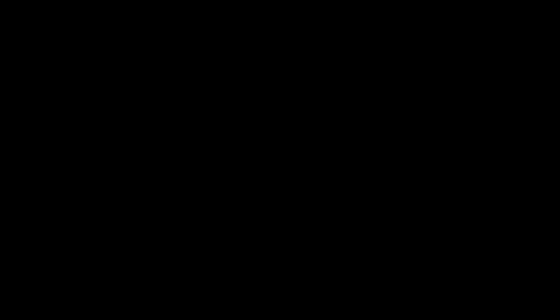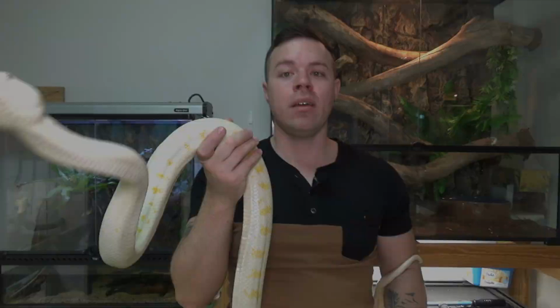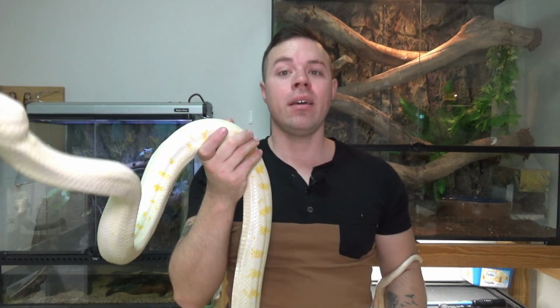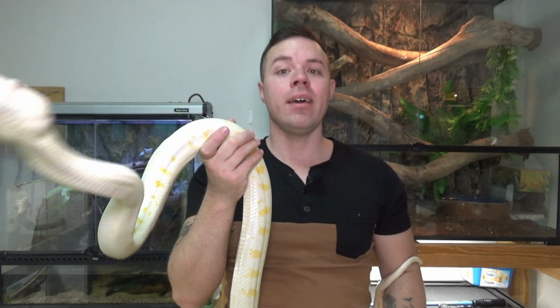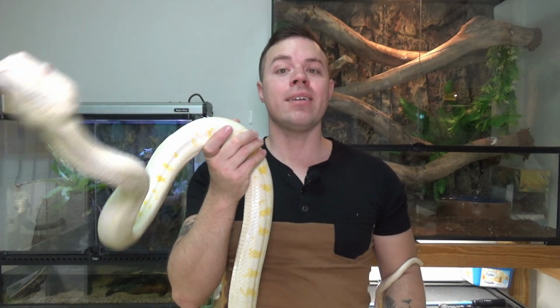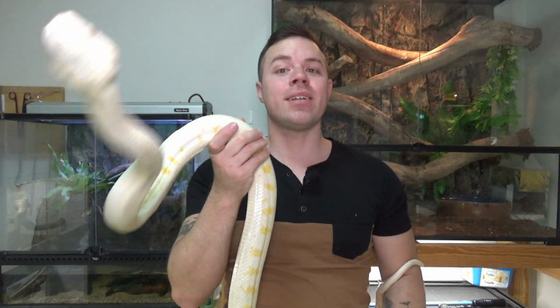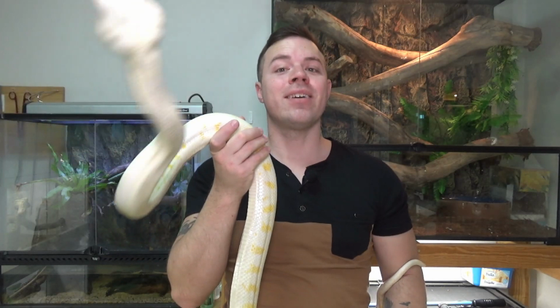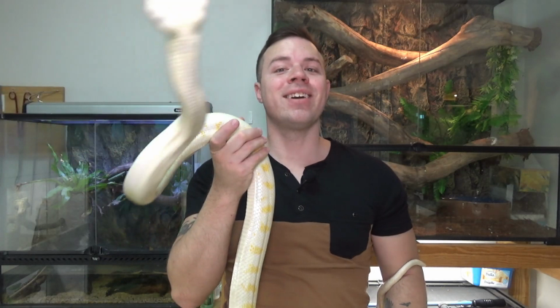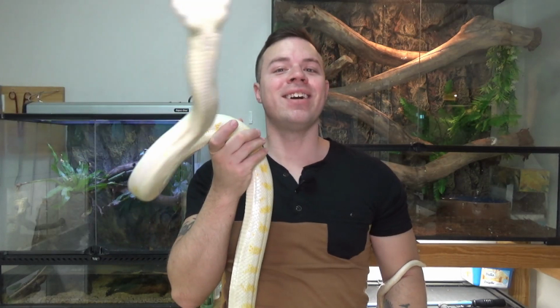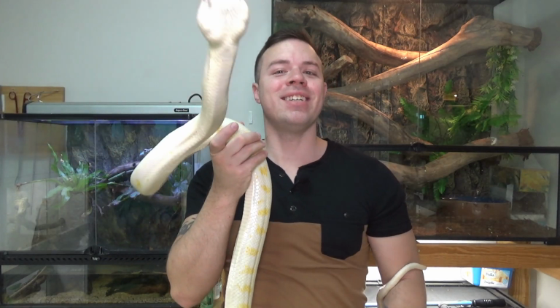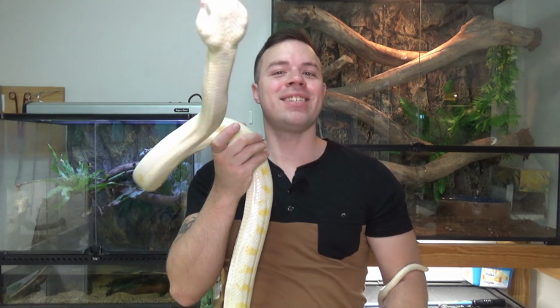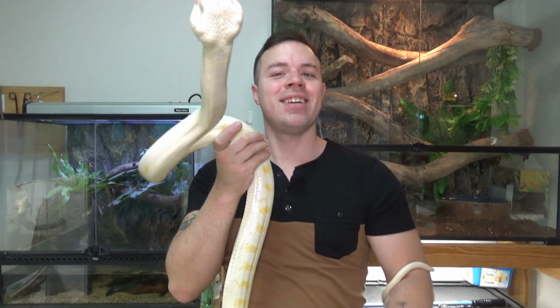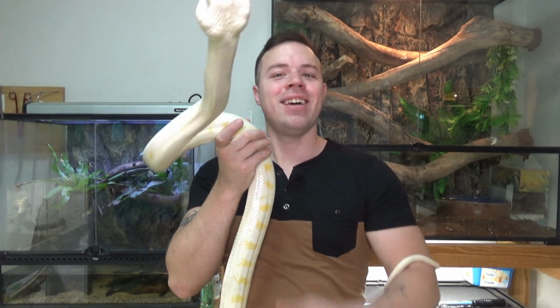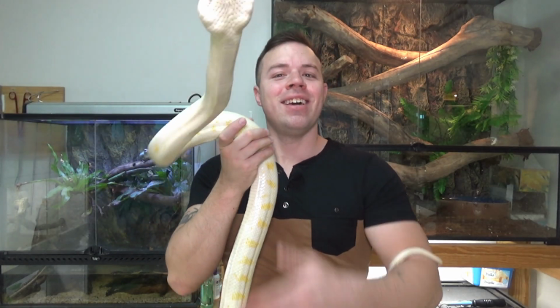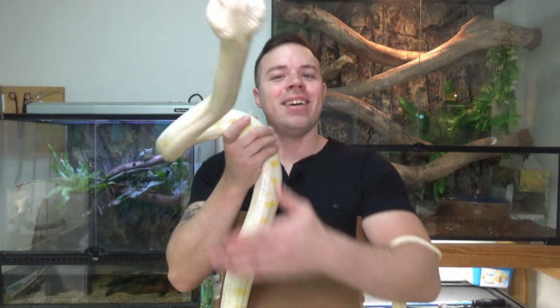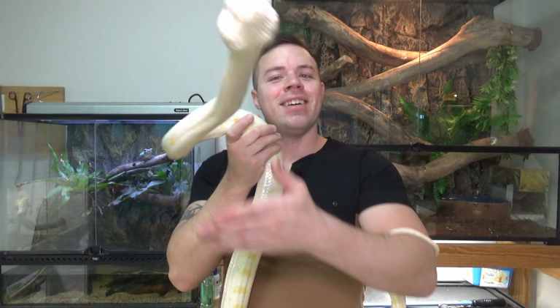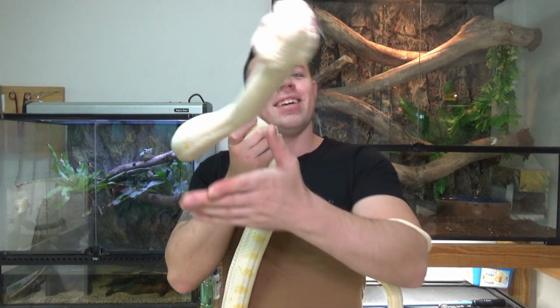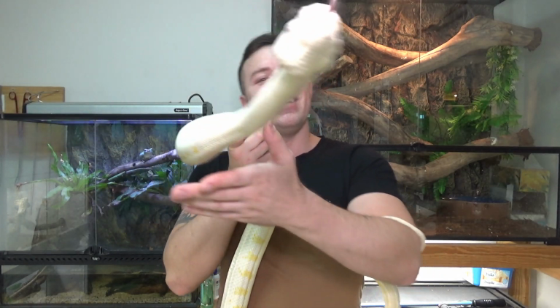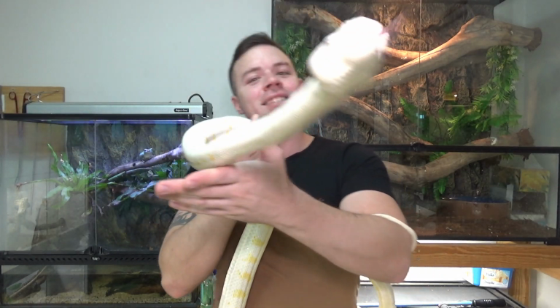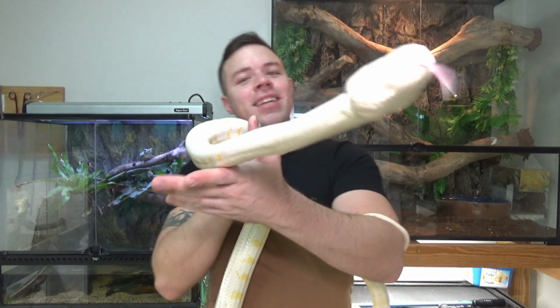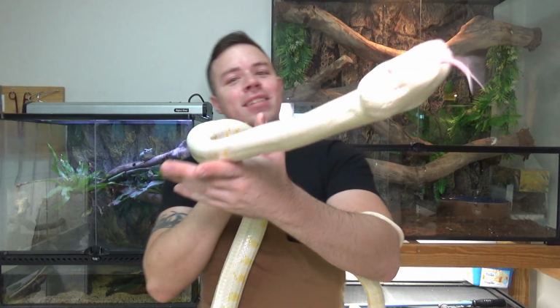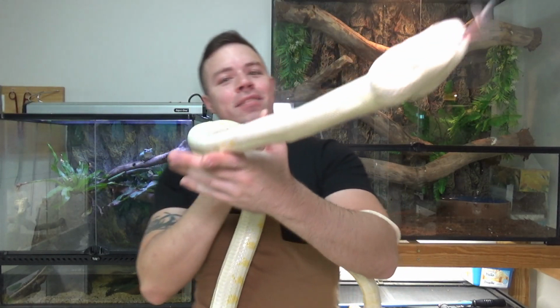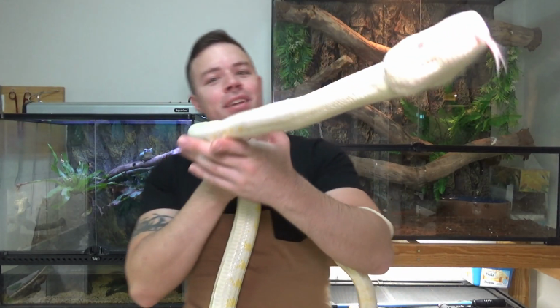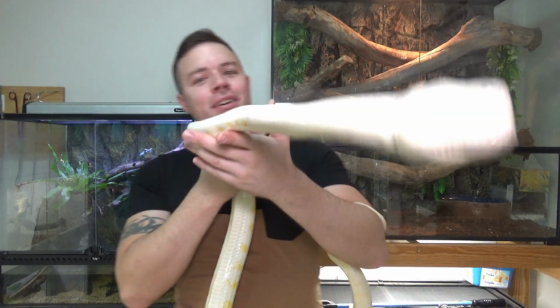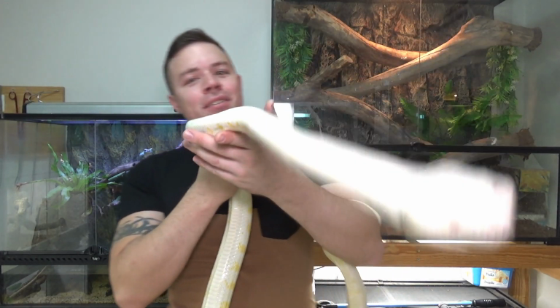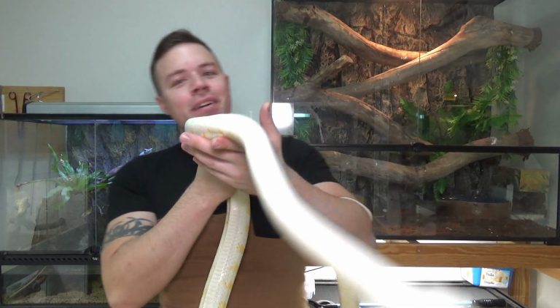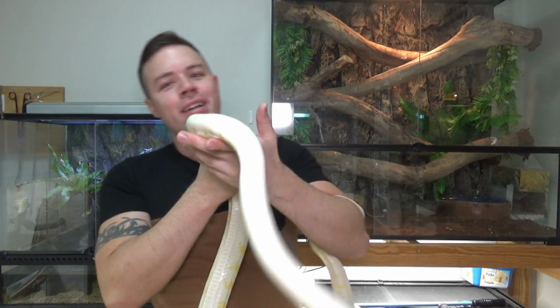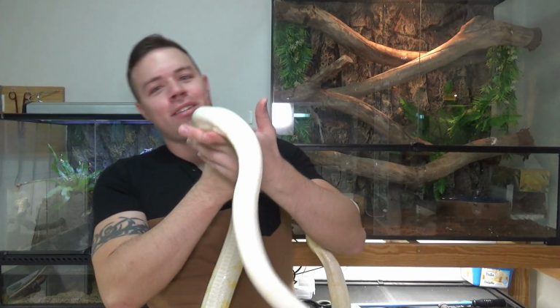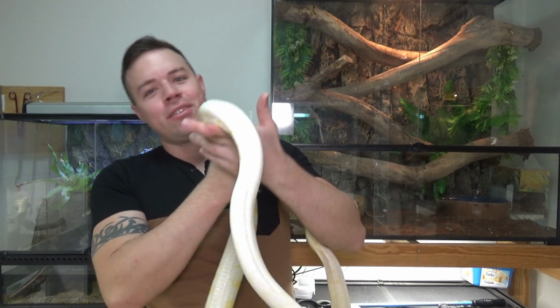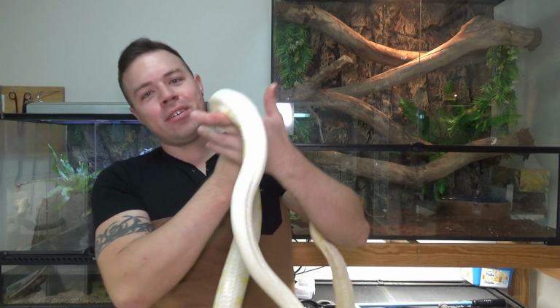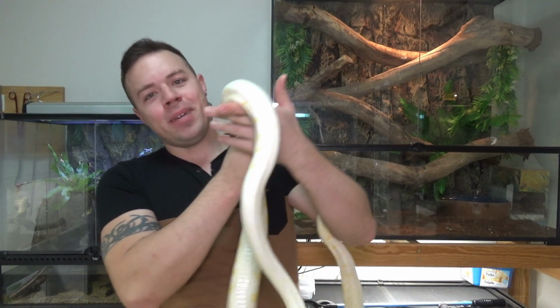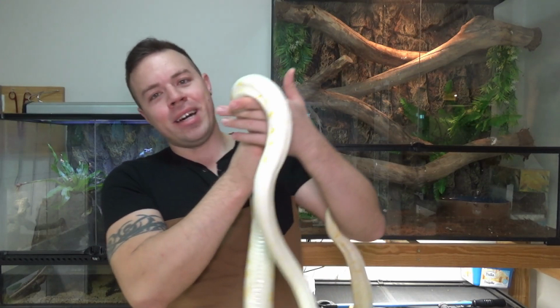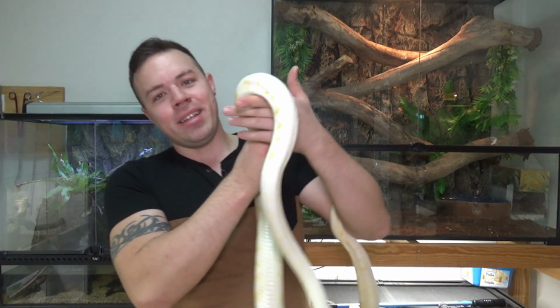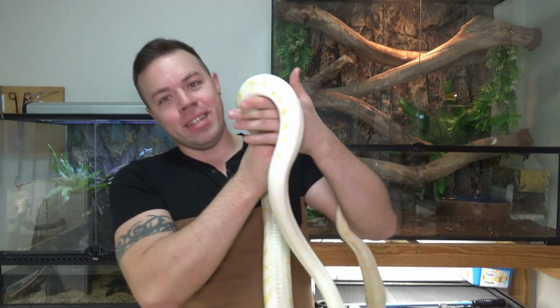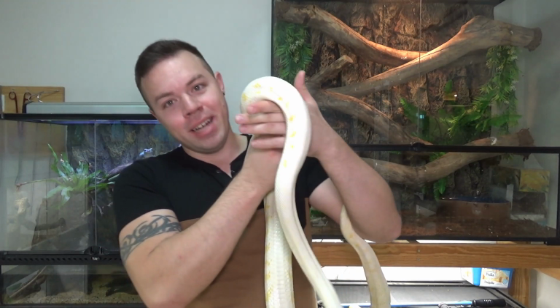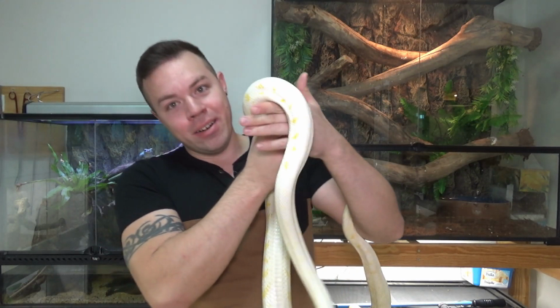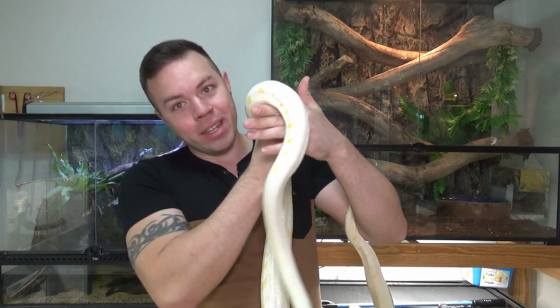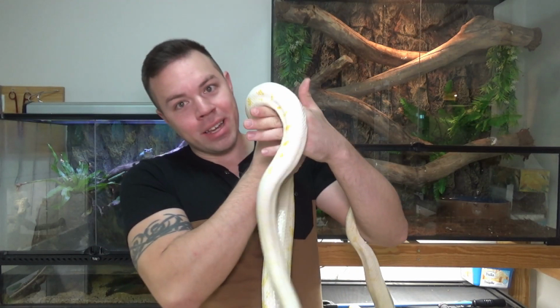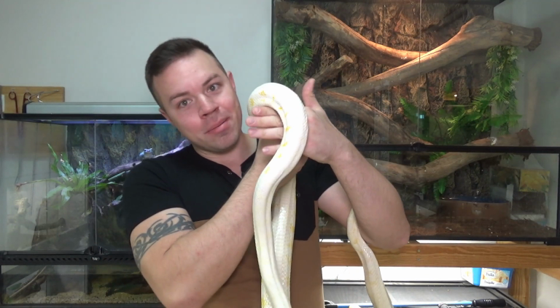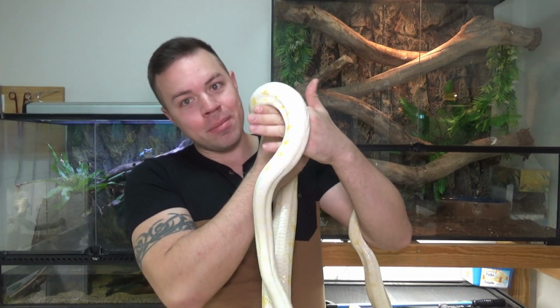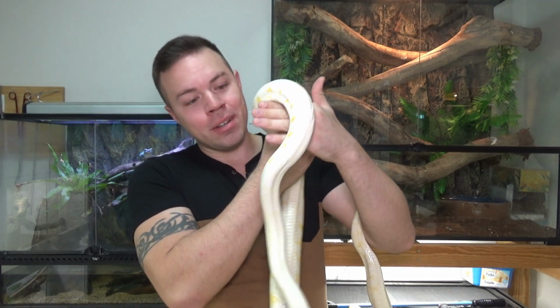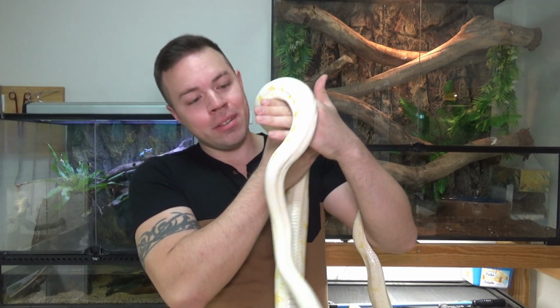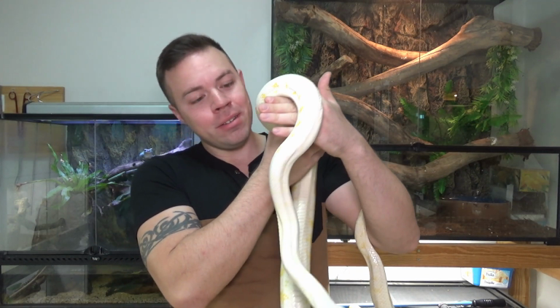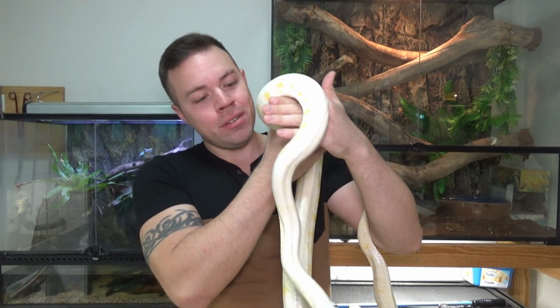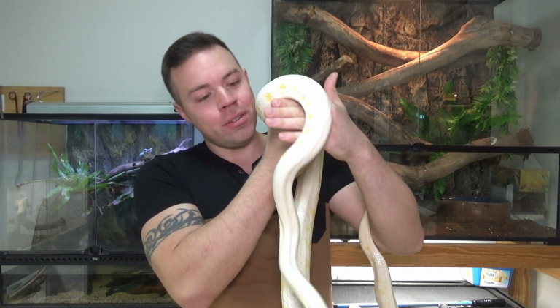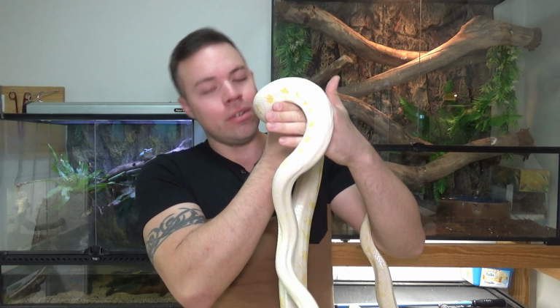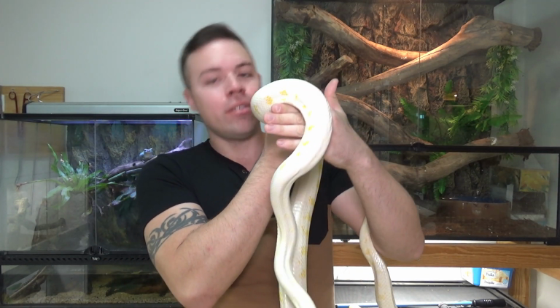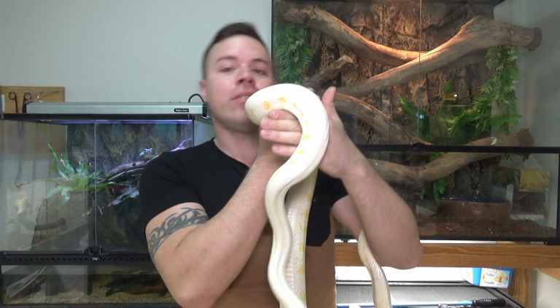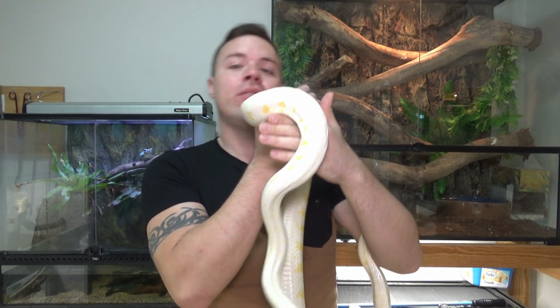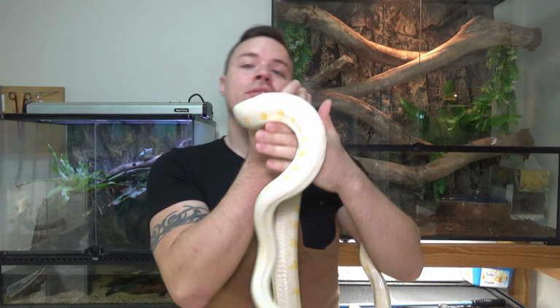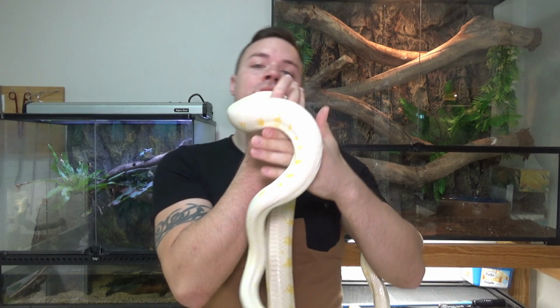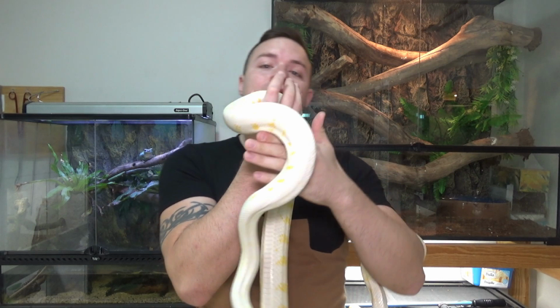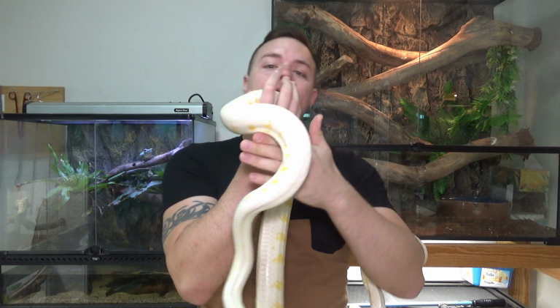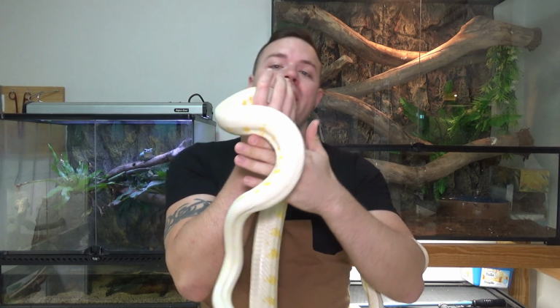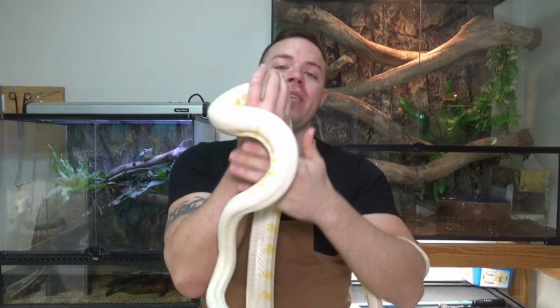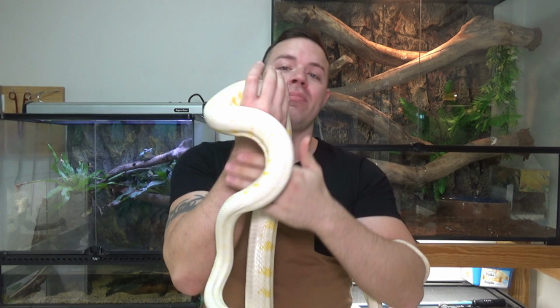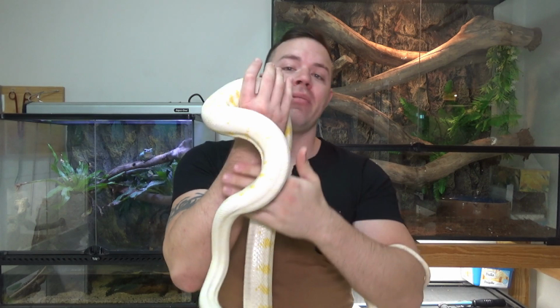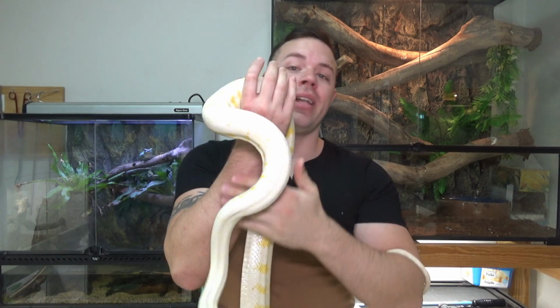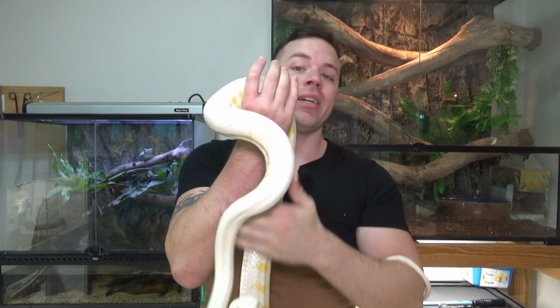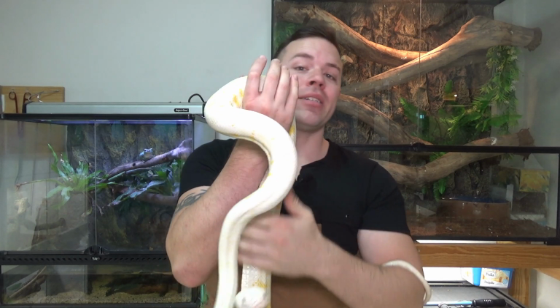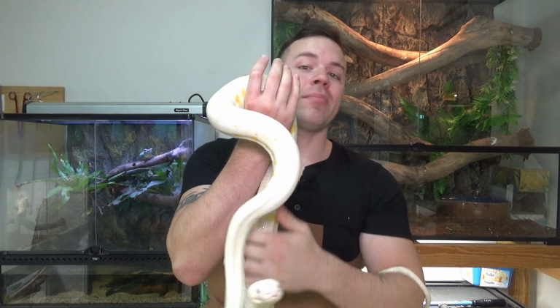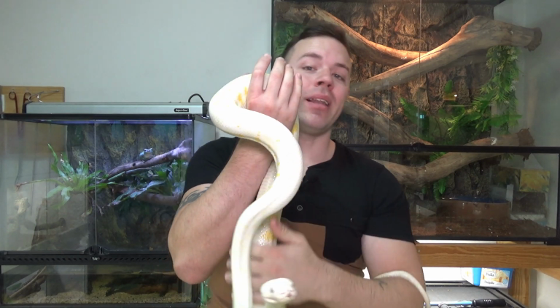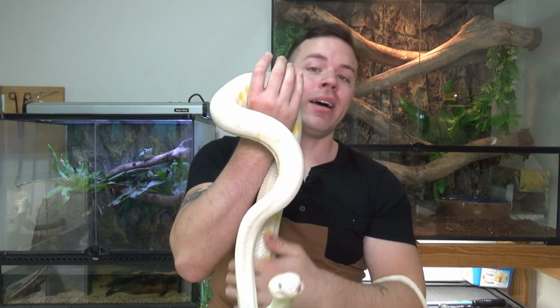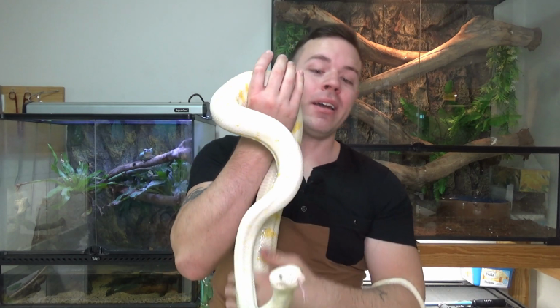How's it going guys? In today's video, we're going to talk about the Darwin Carpet Python, also known as Morelia Spallata.